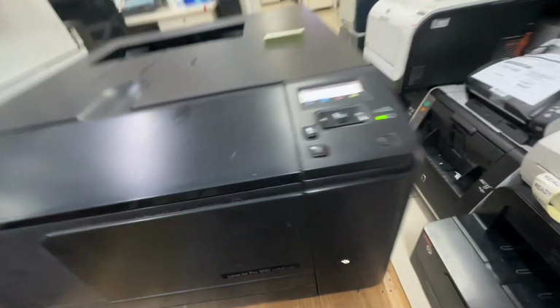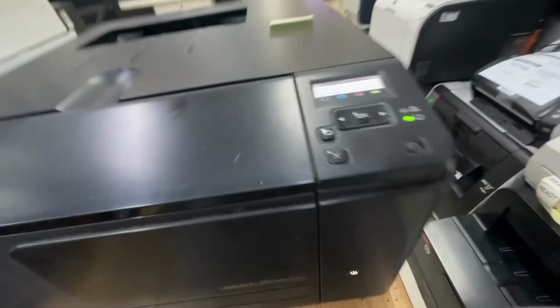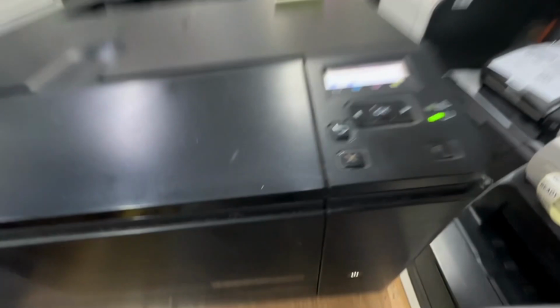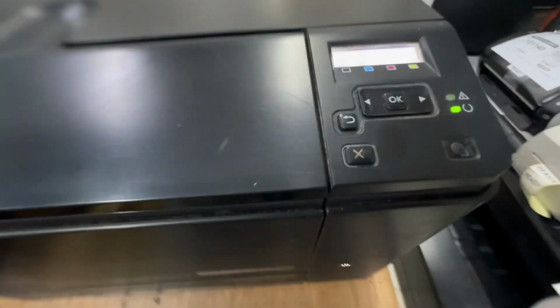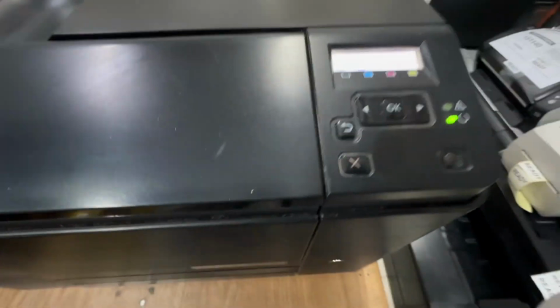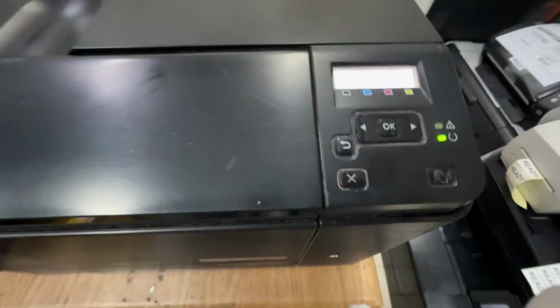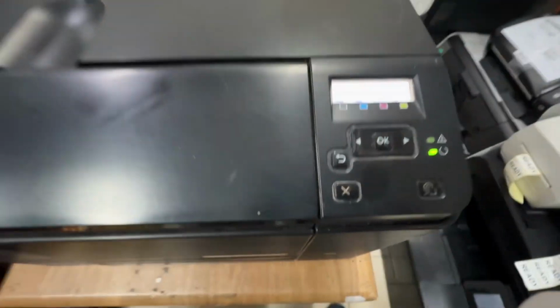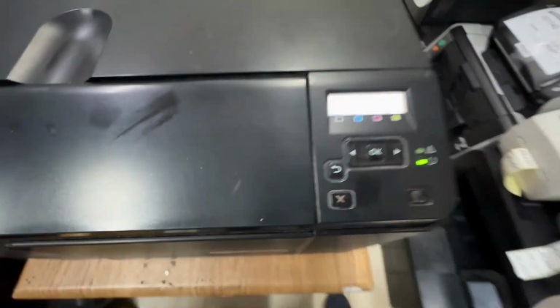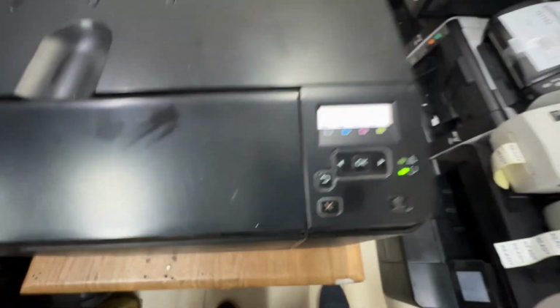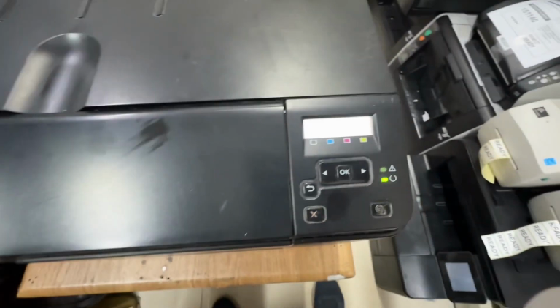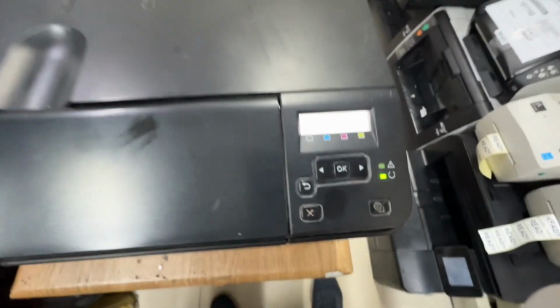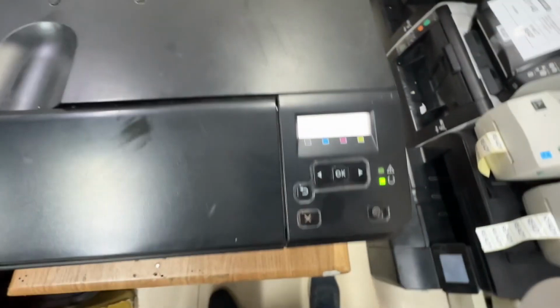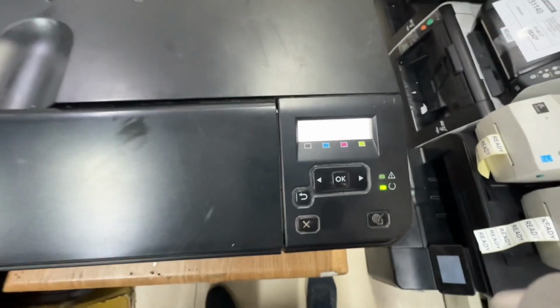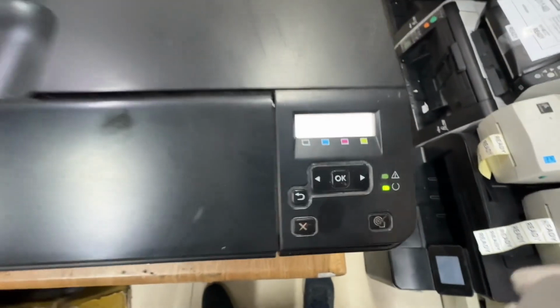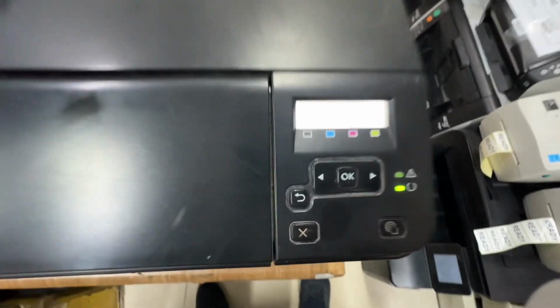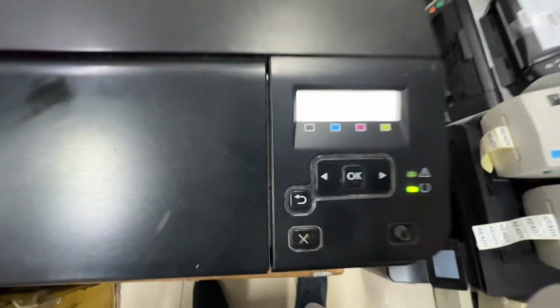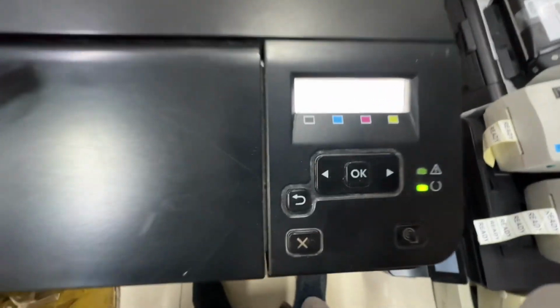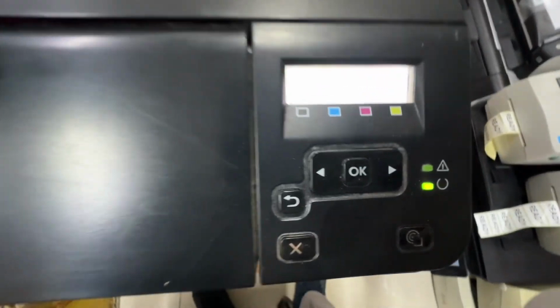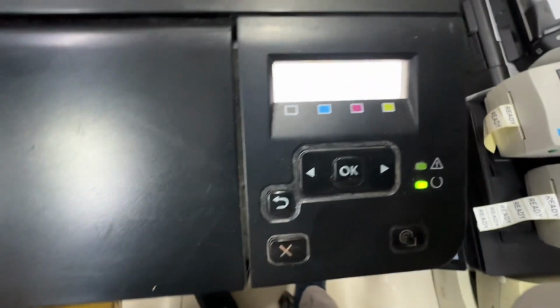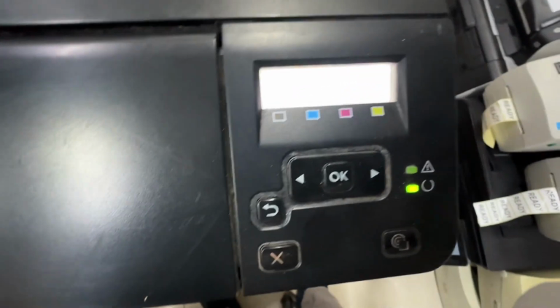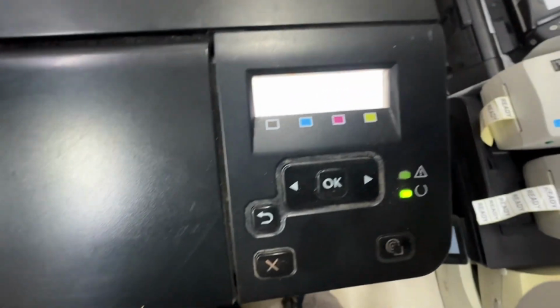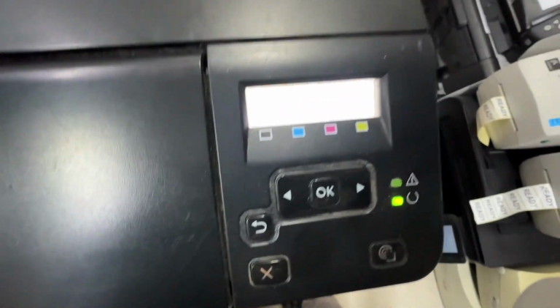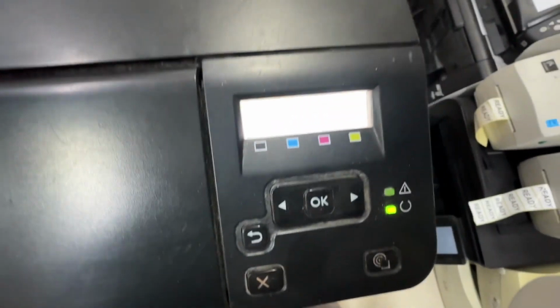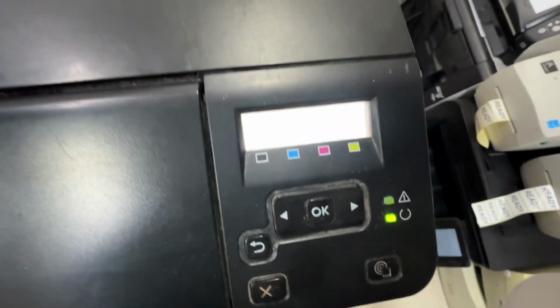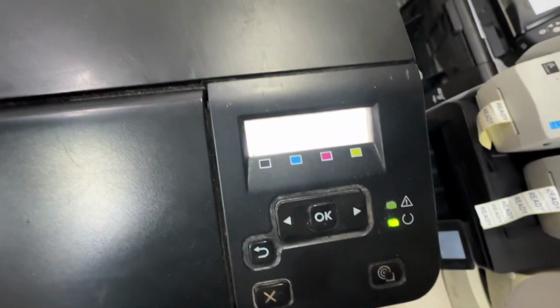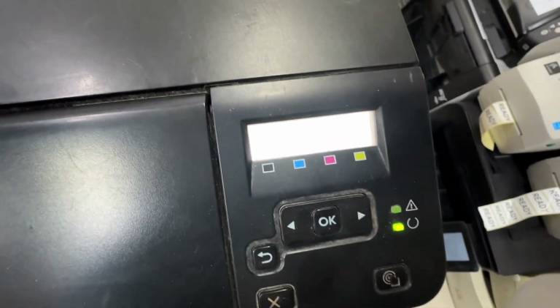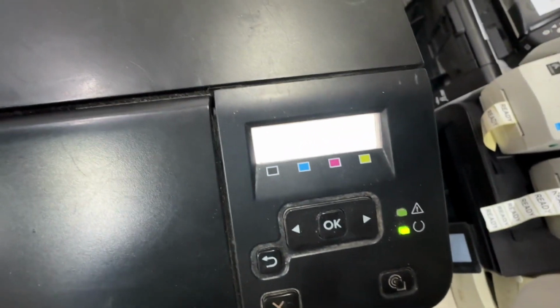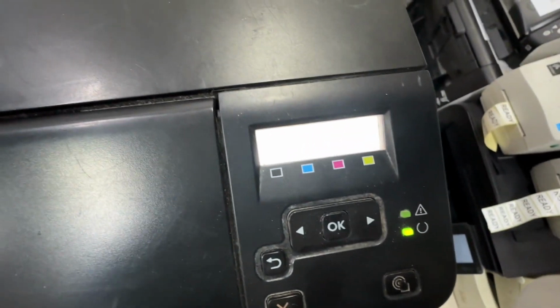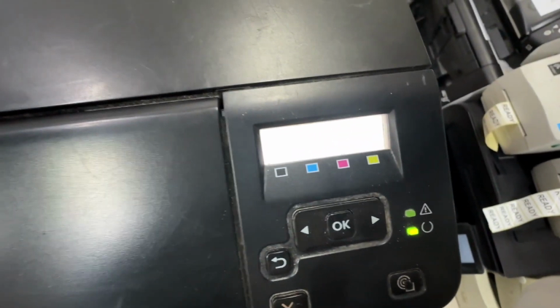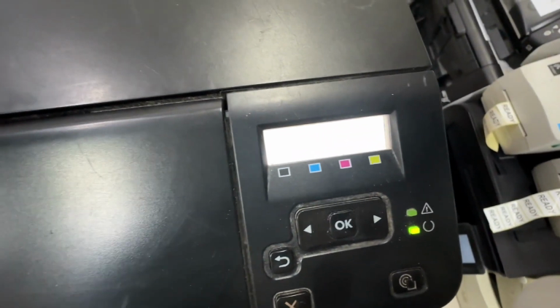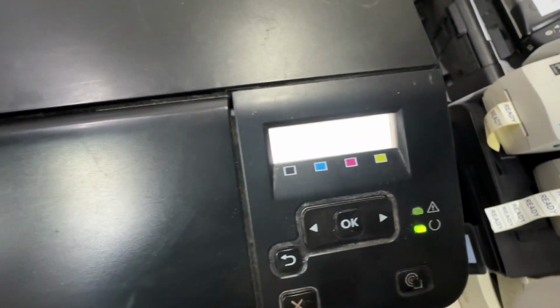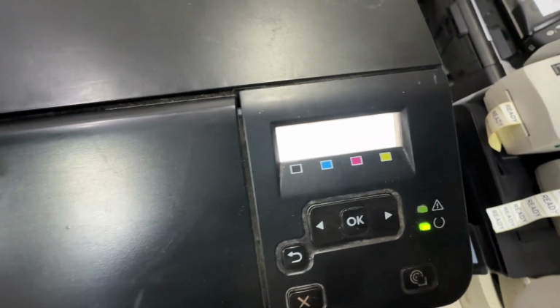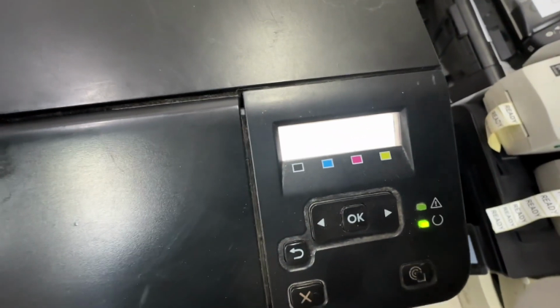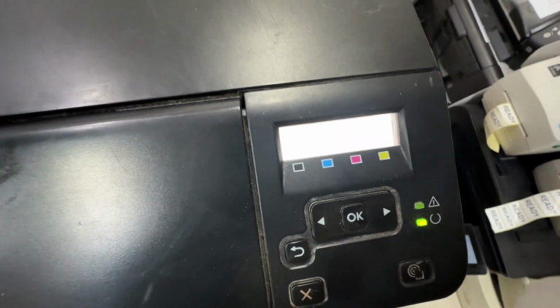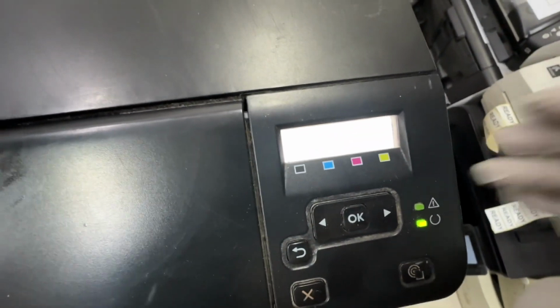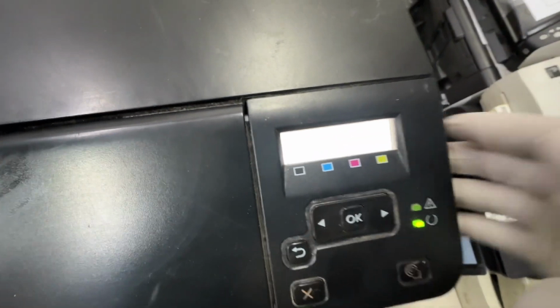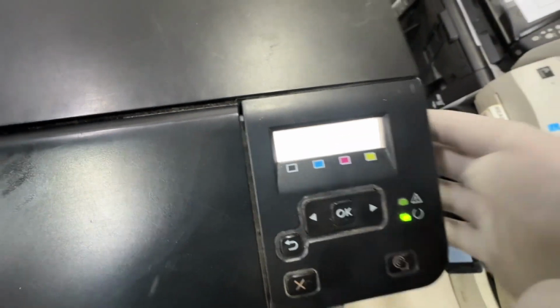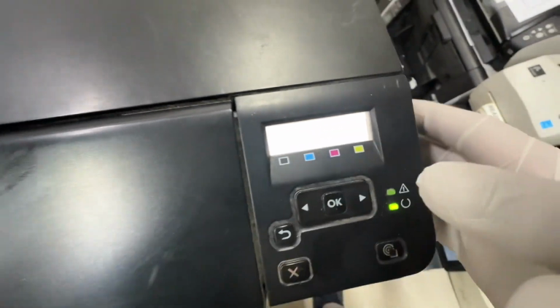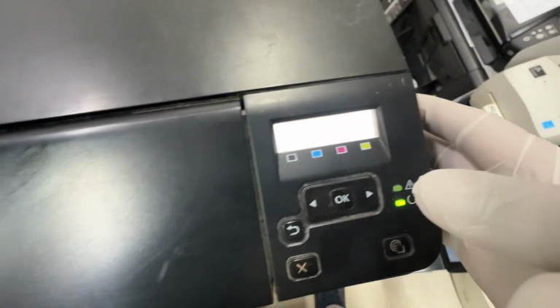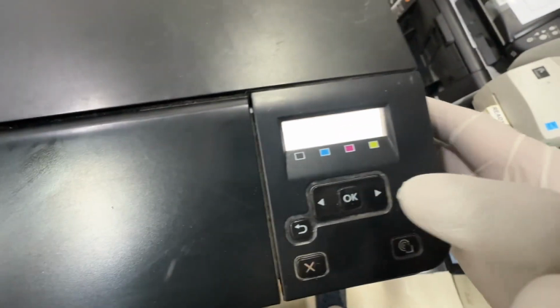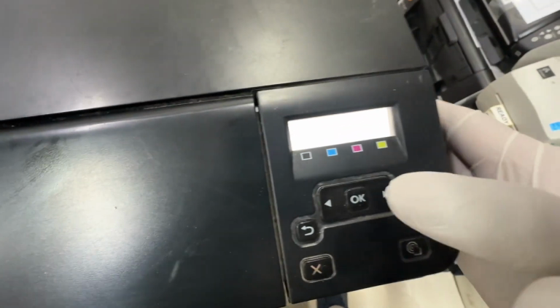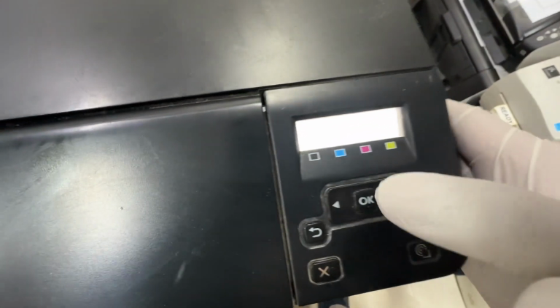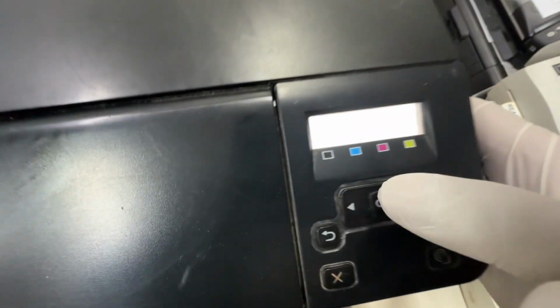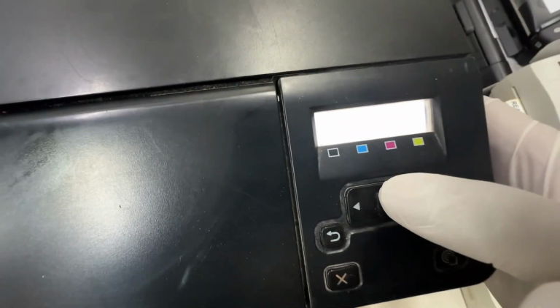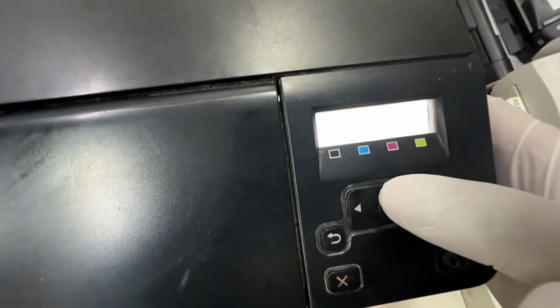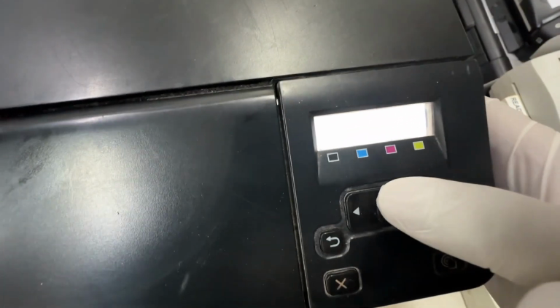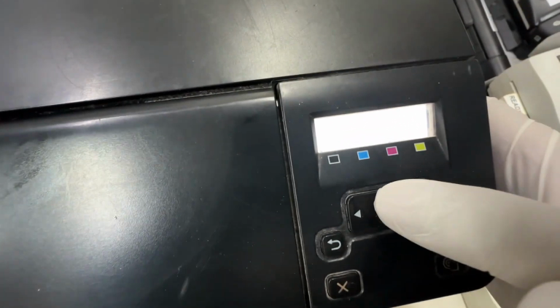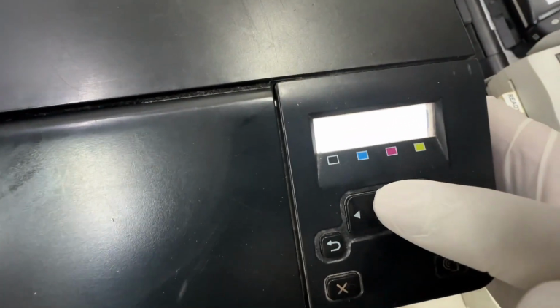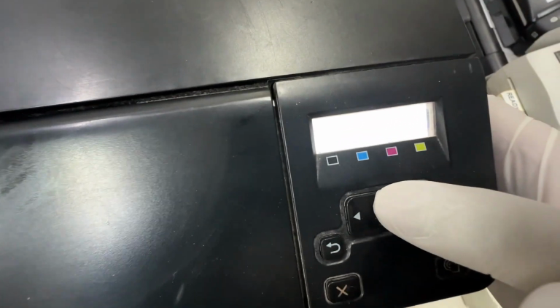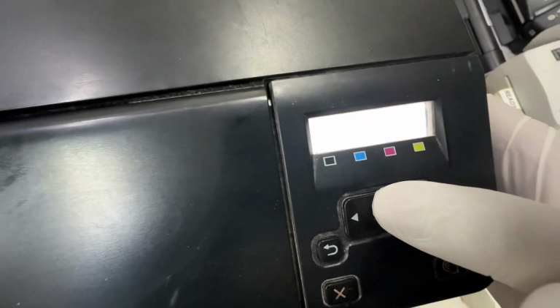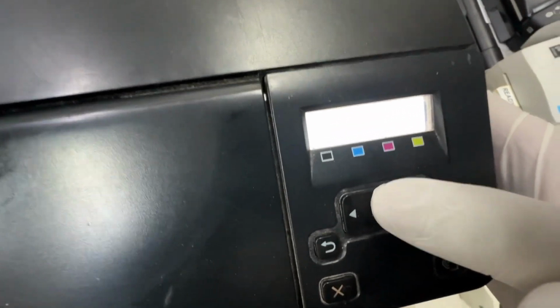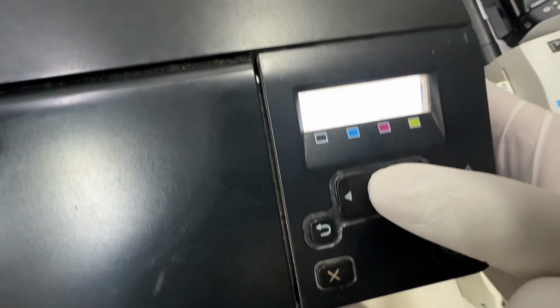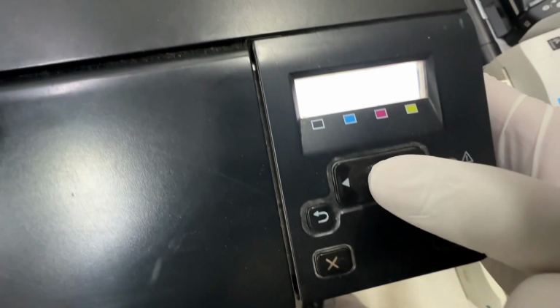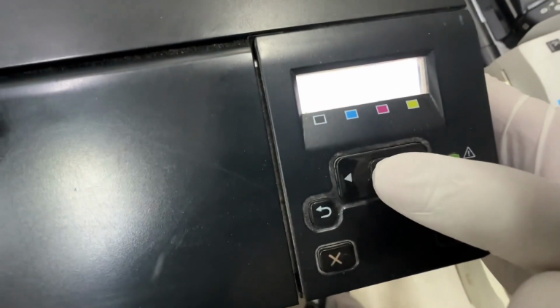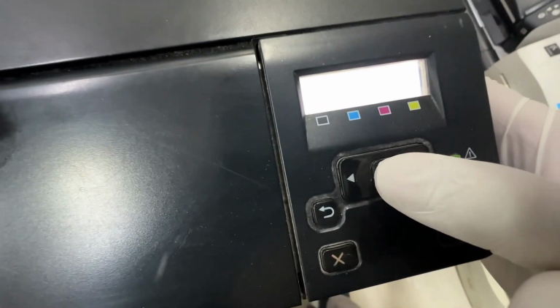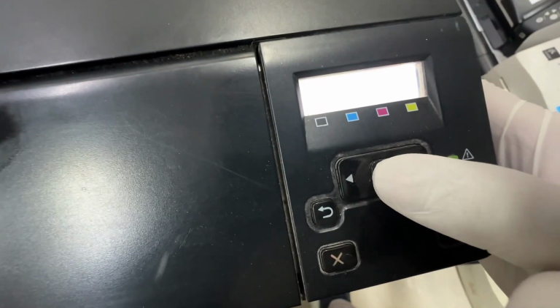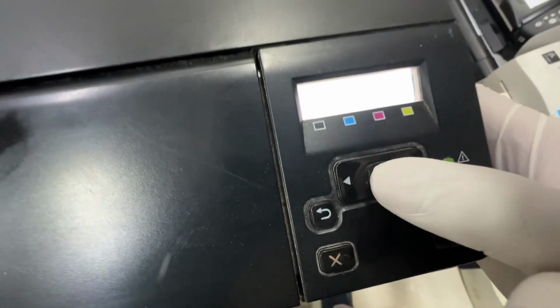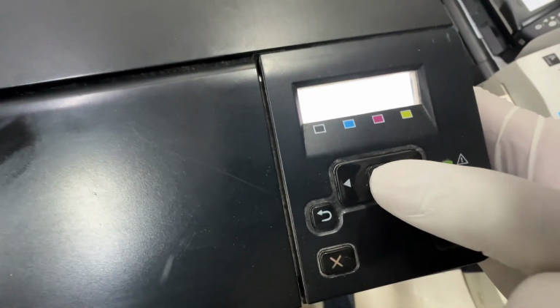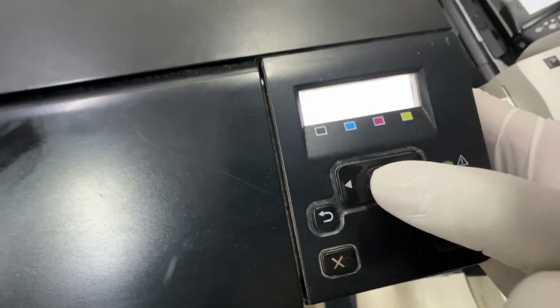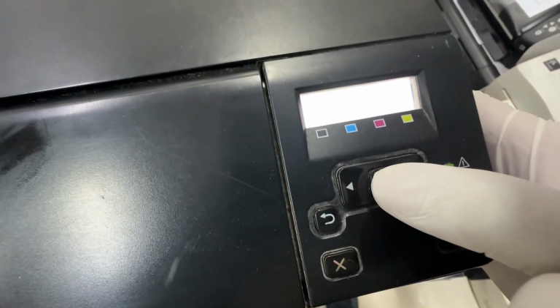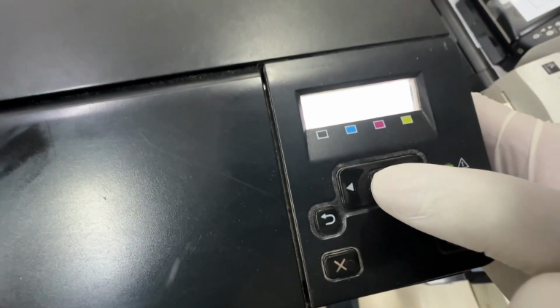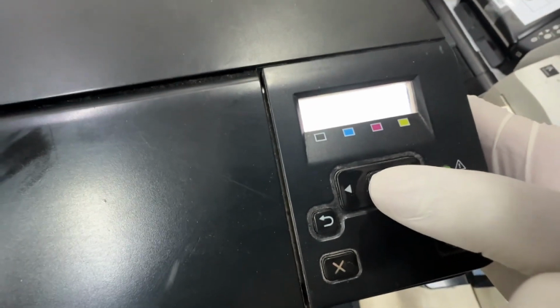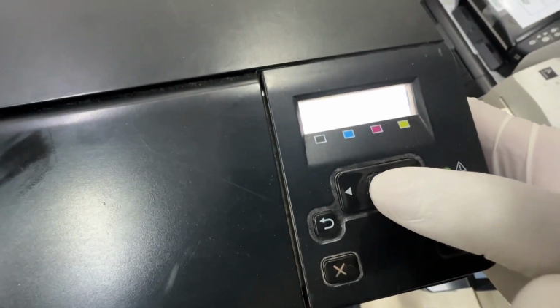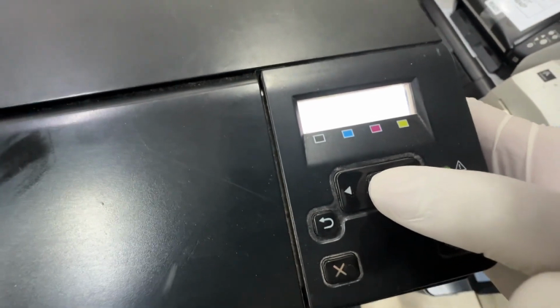The problem with this printer is the ITB, or intermediate transfer belt, and its printout is not good. I will show you first.